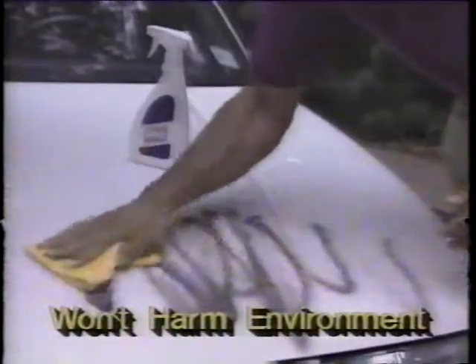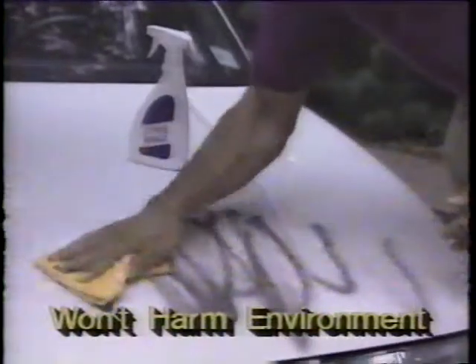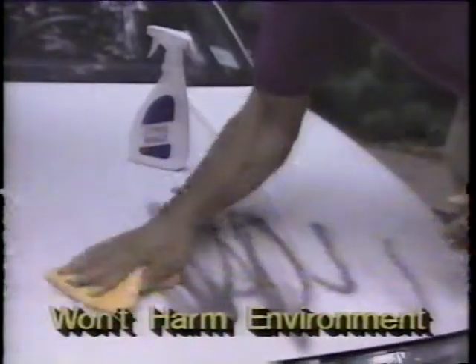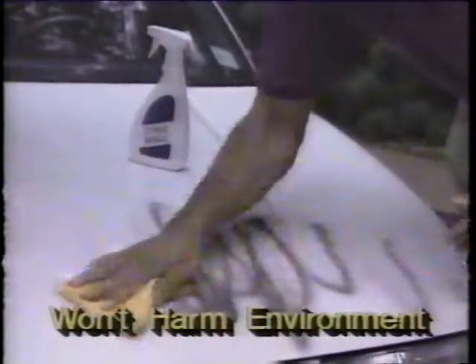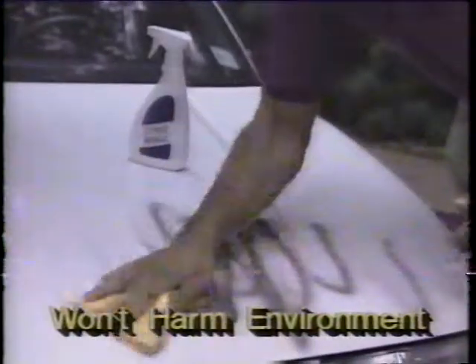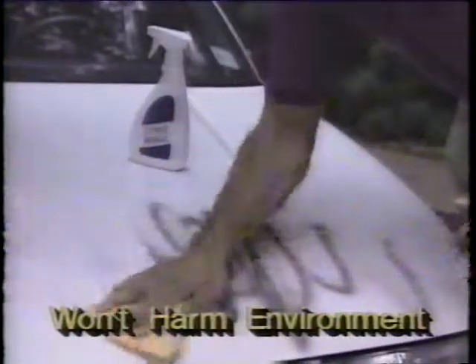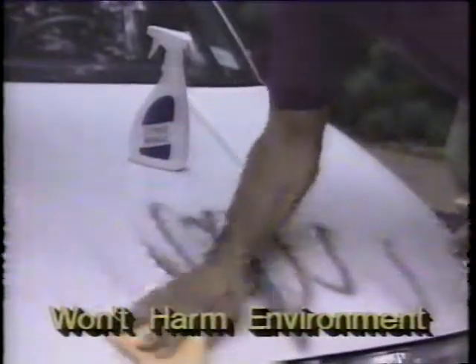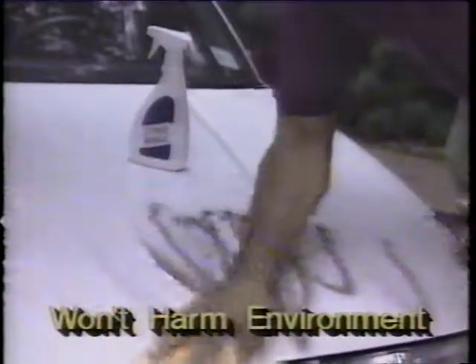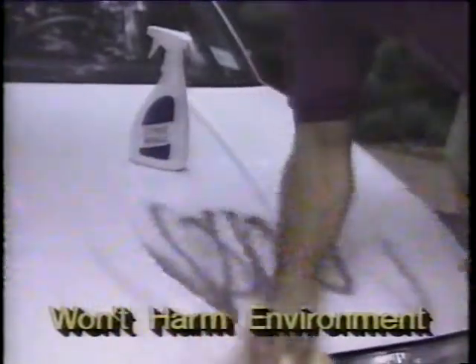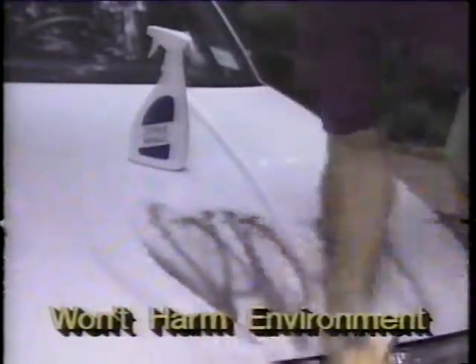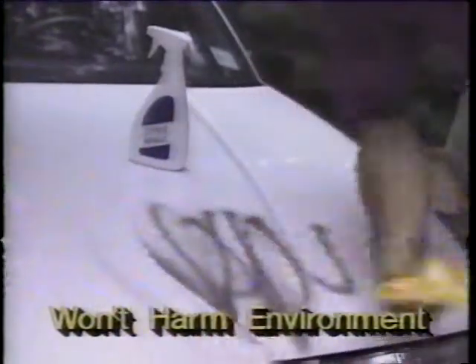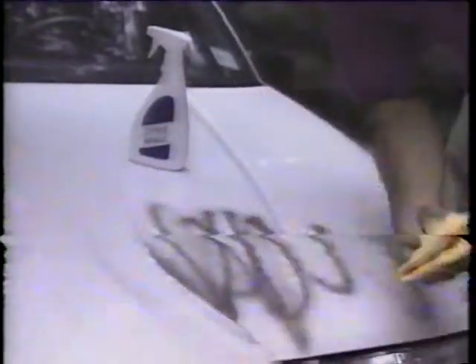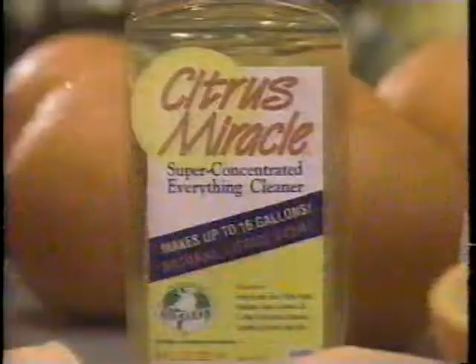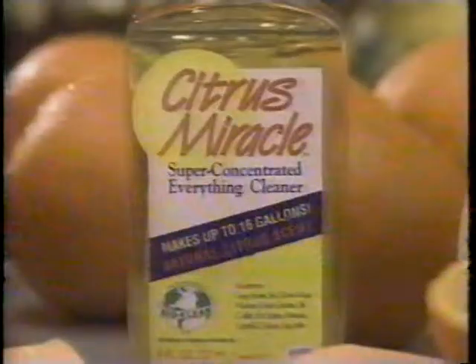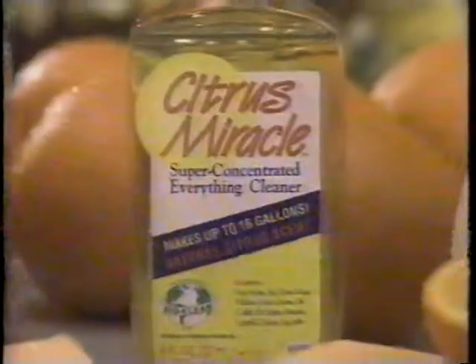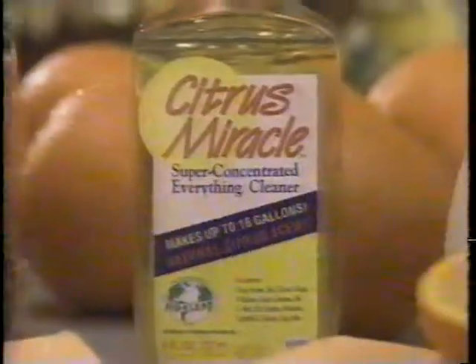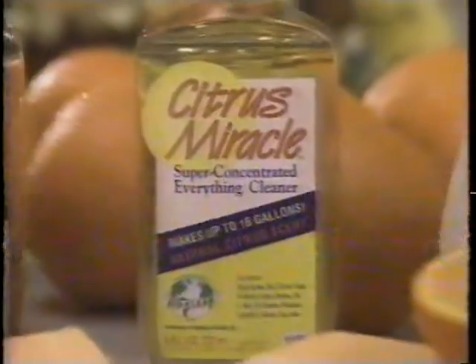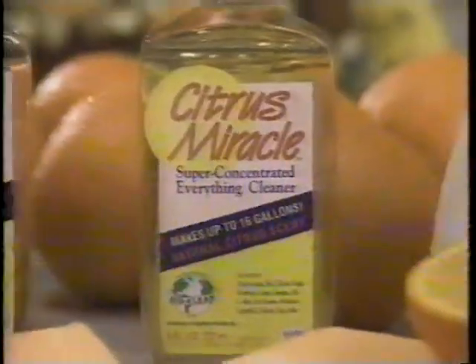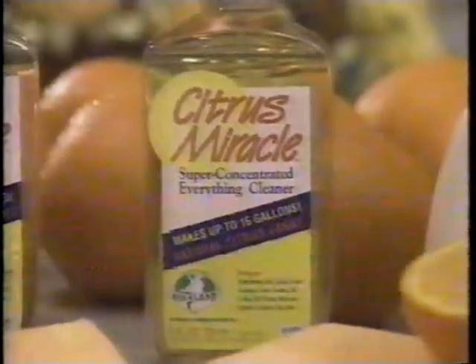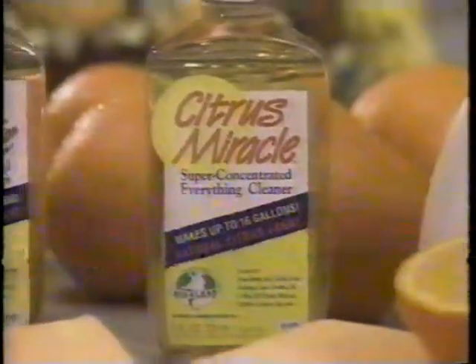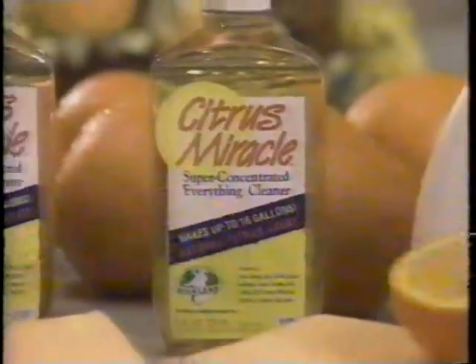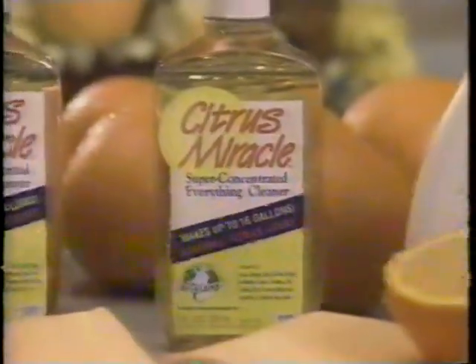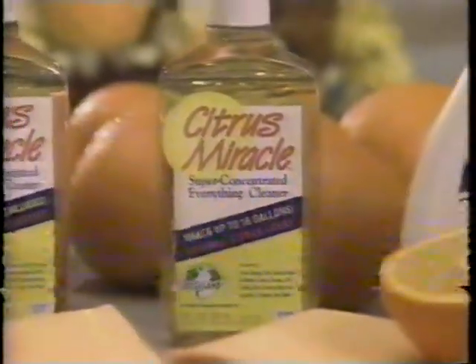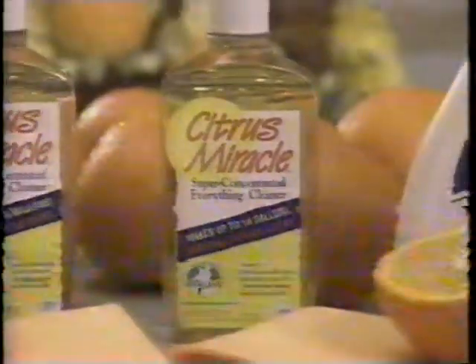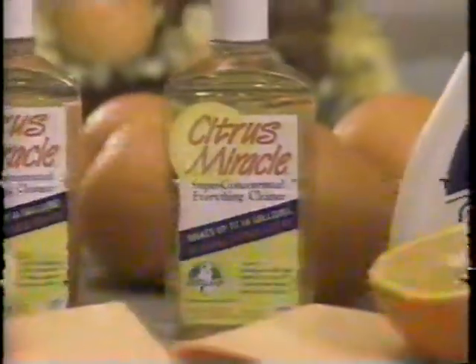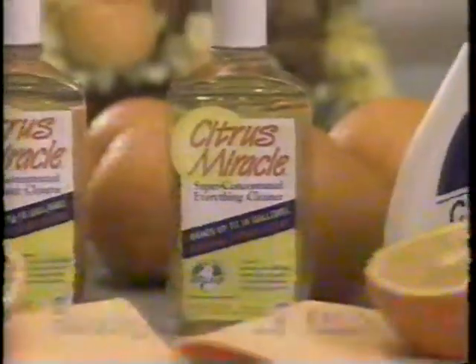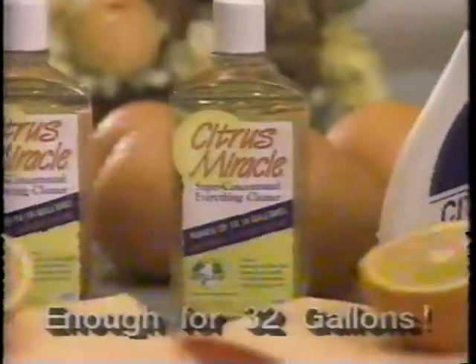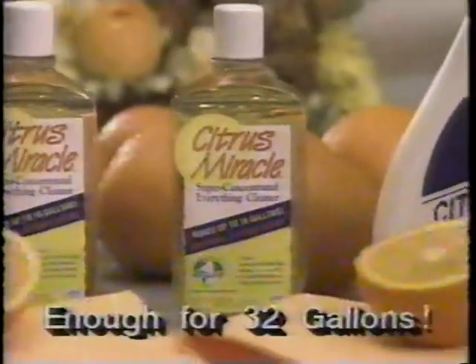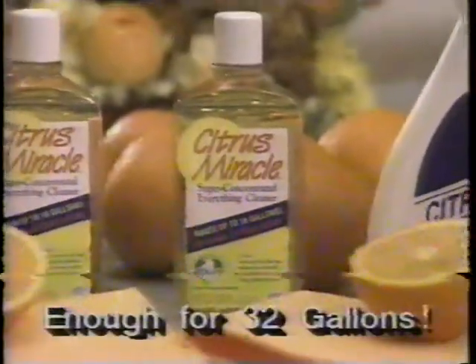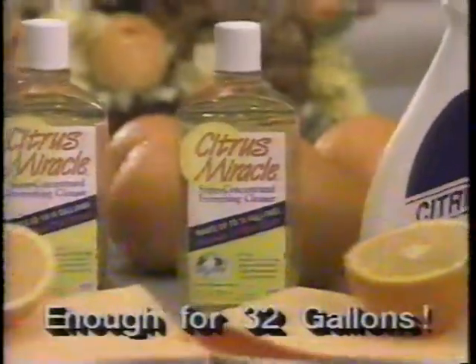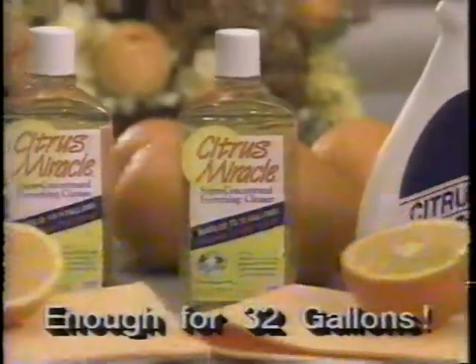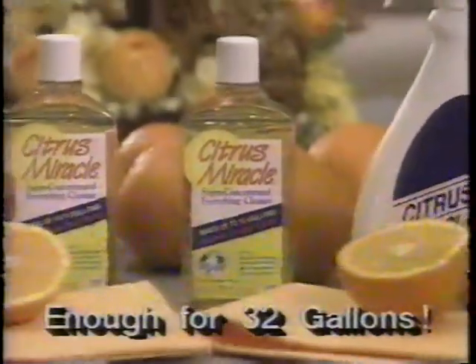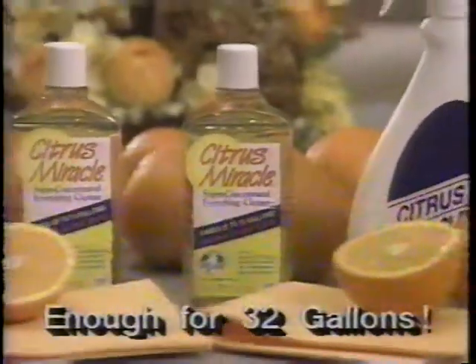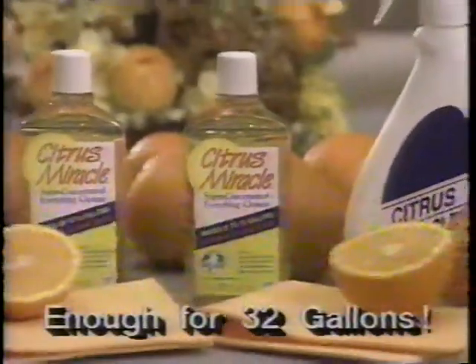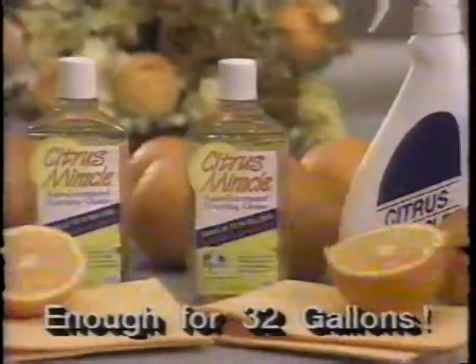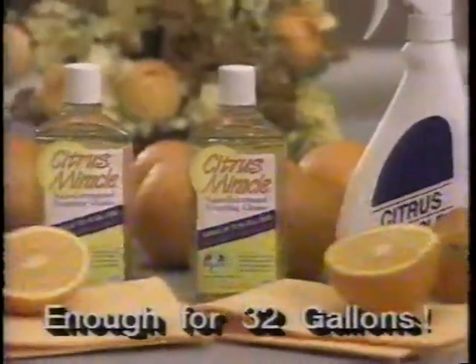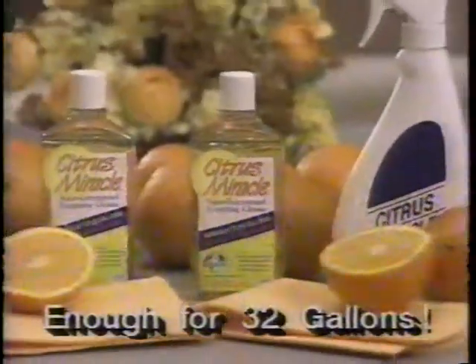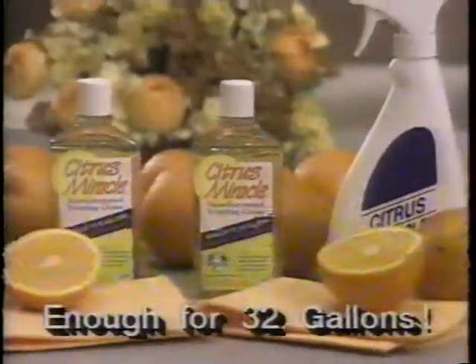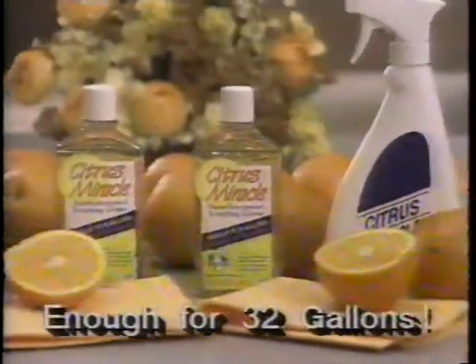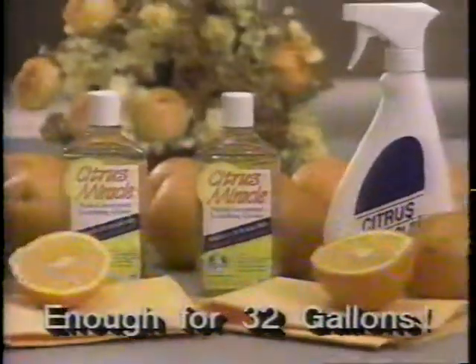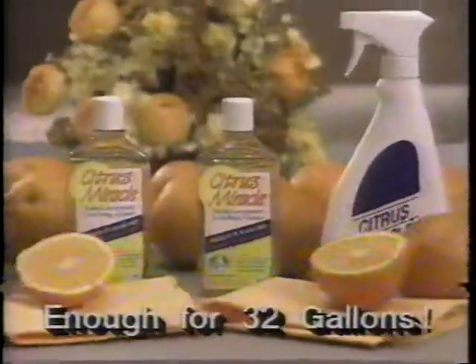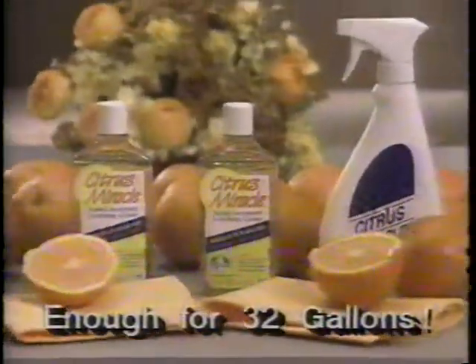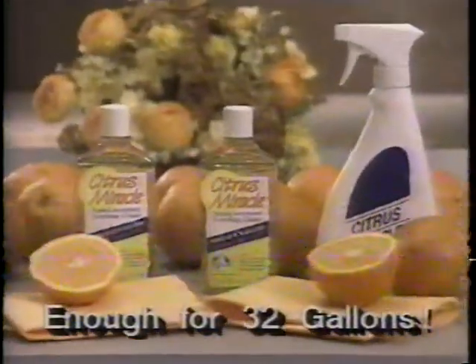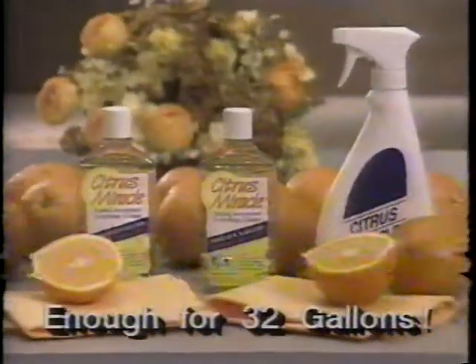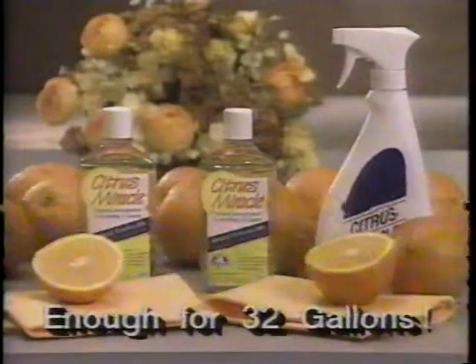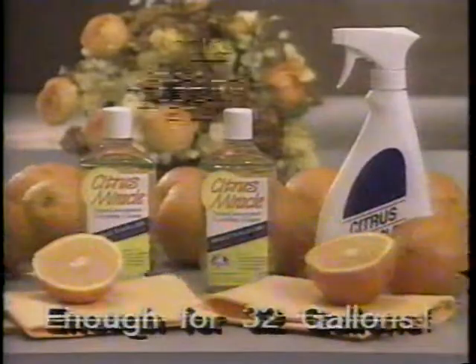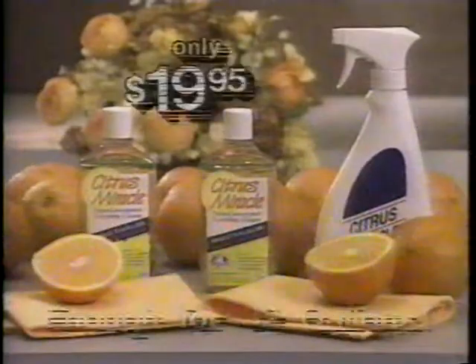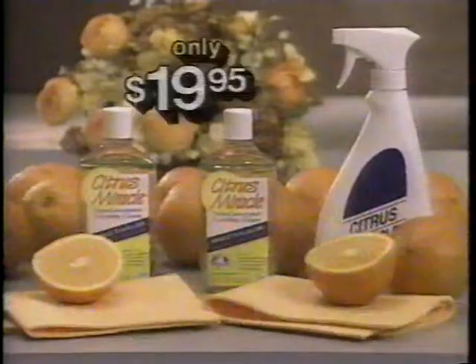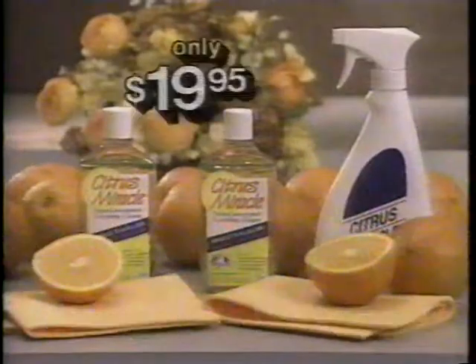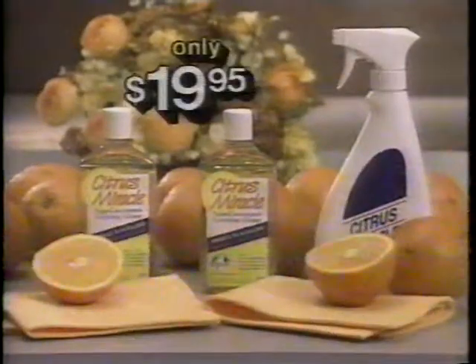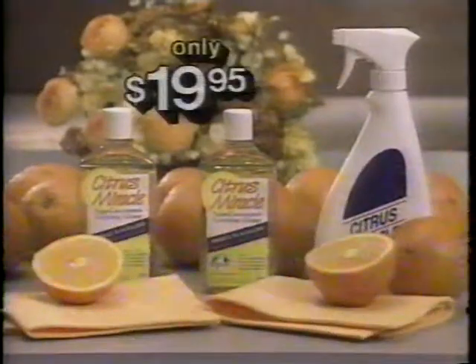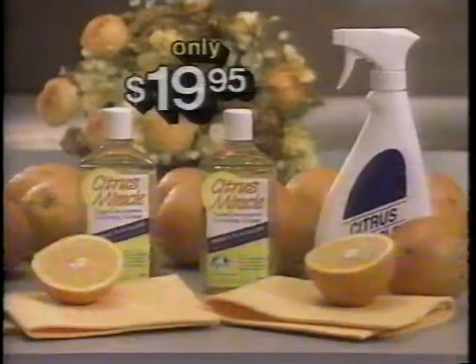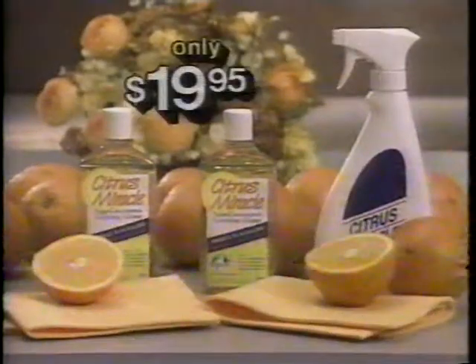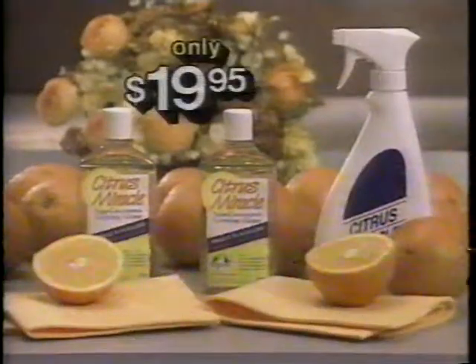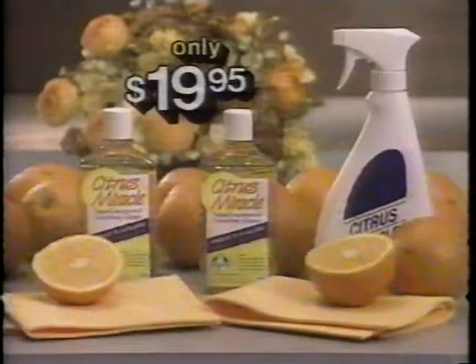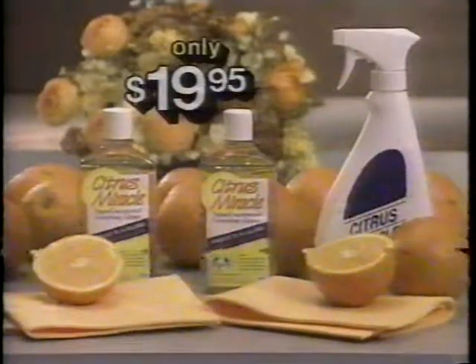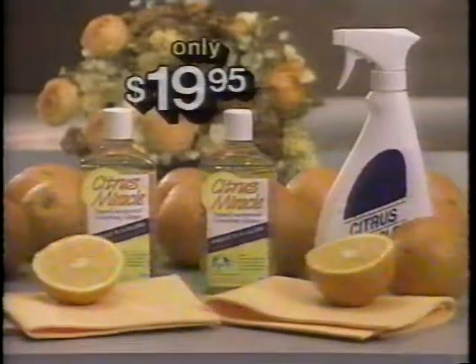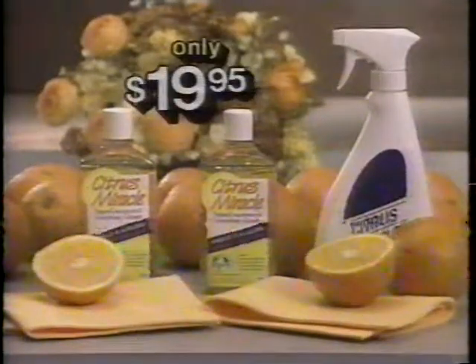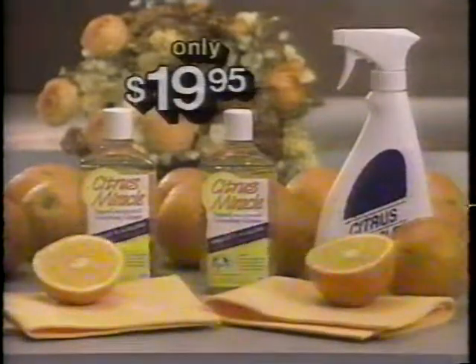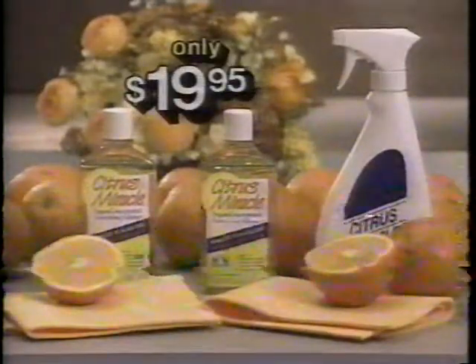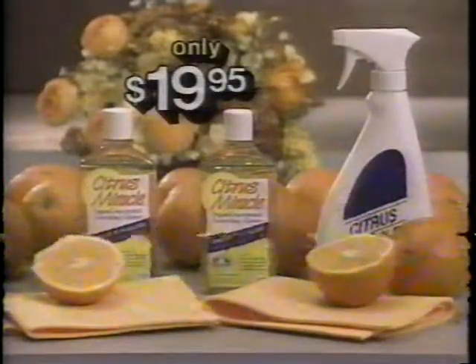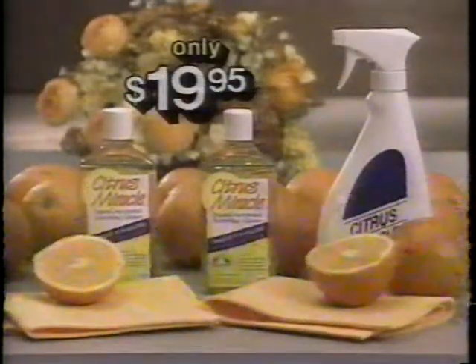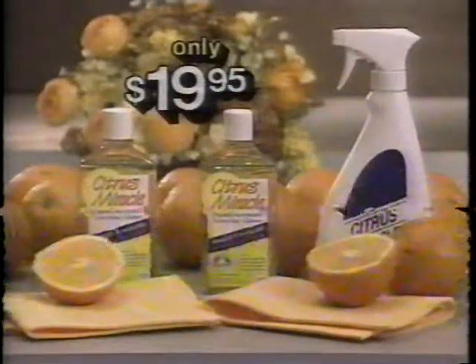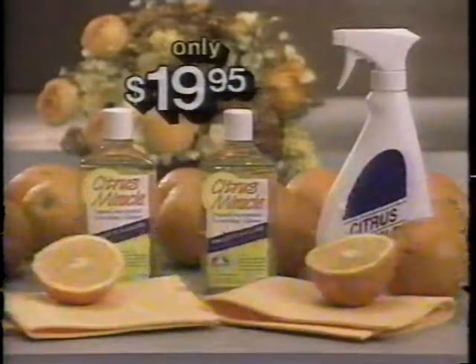It's a miracle! Now you get two bottles of Citrus Miracle, two cleaning cloths, and a handy spray bottle, all for only $19.95.